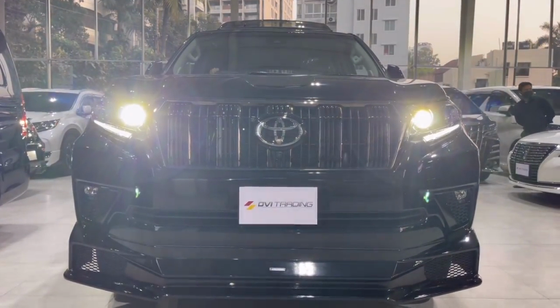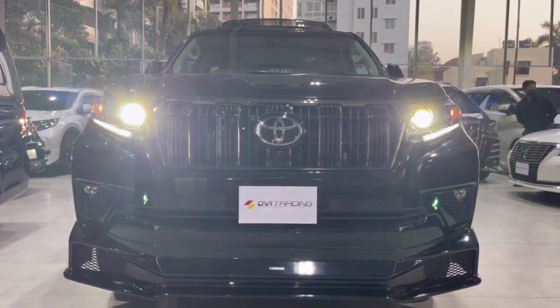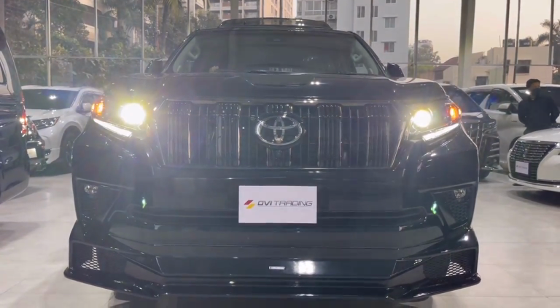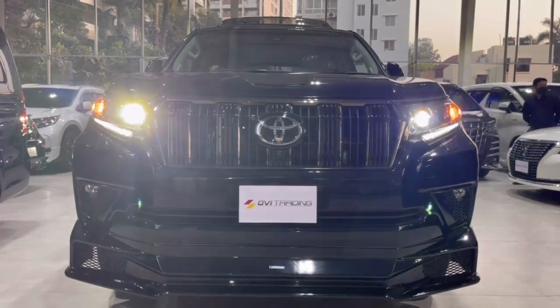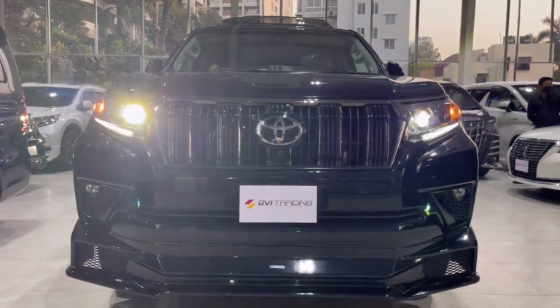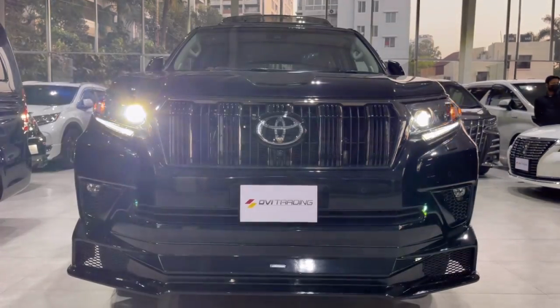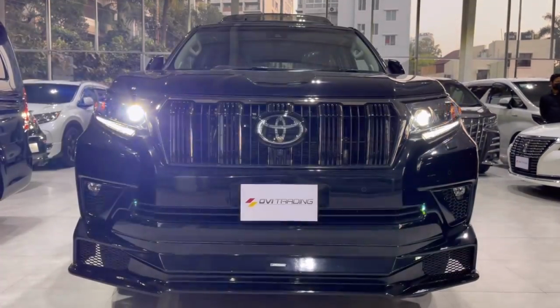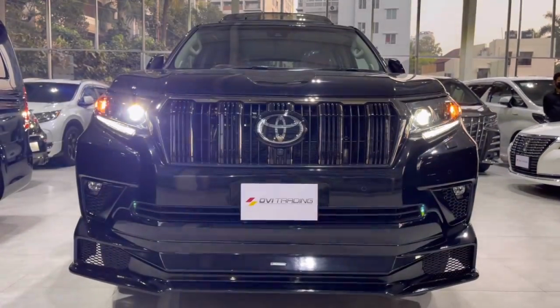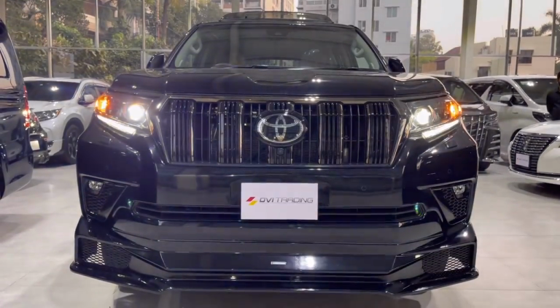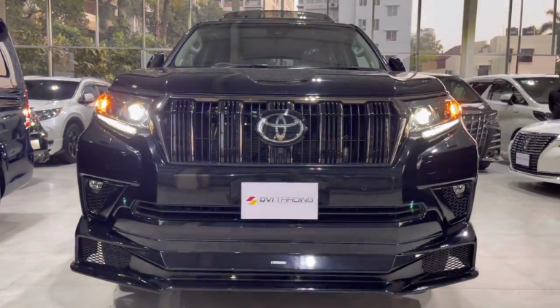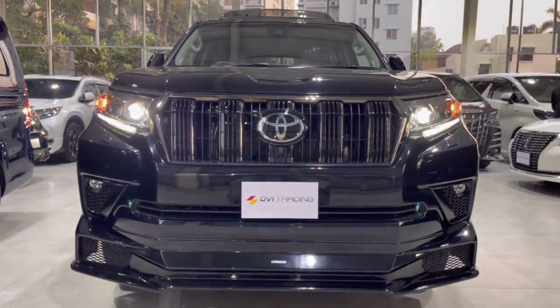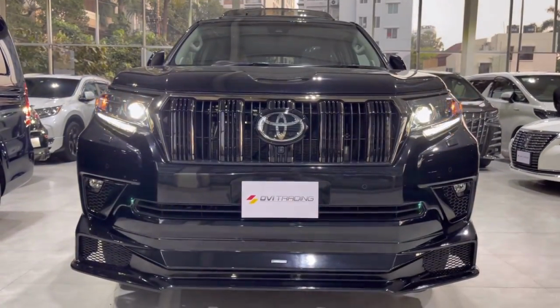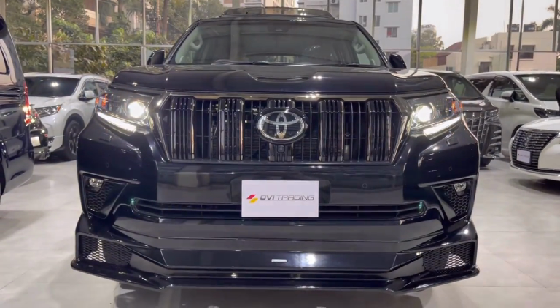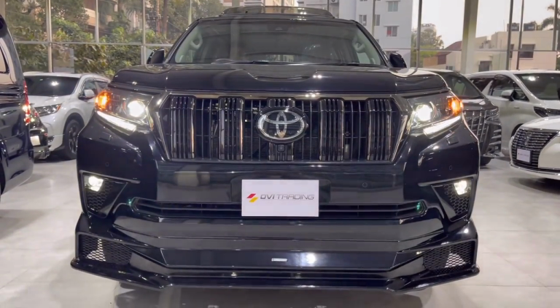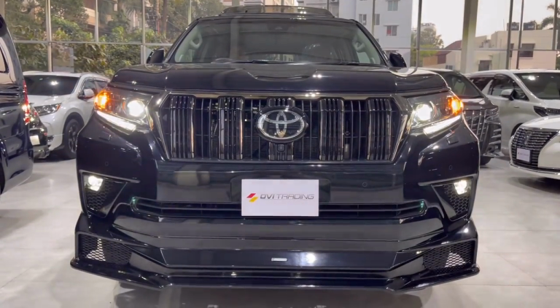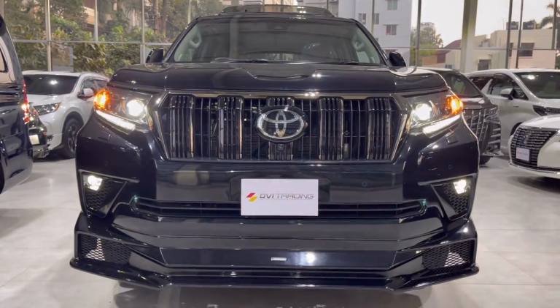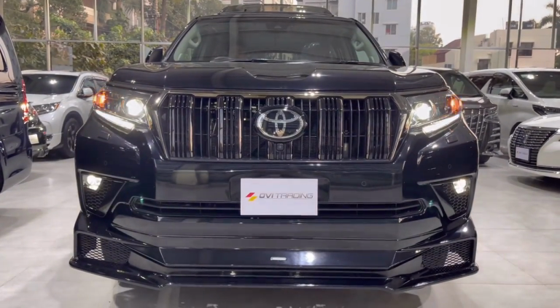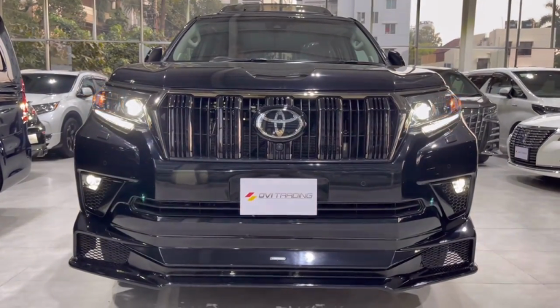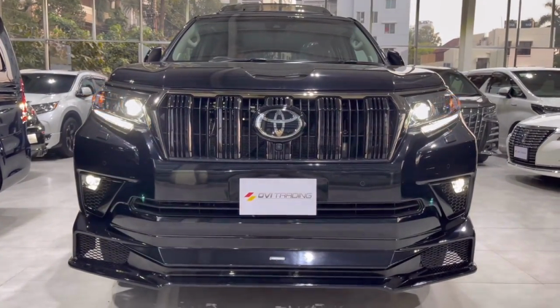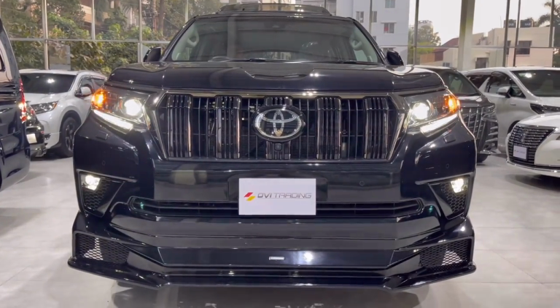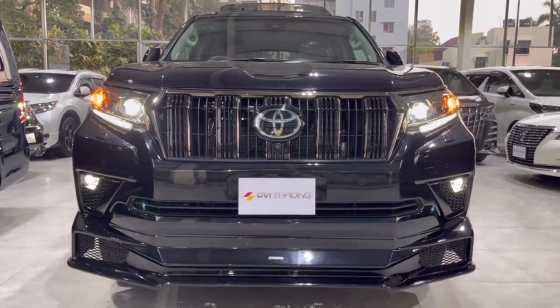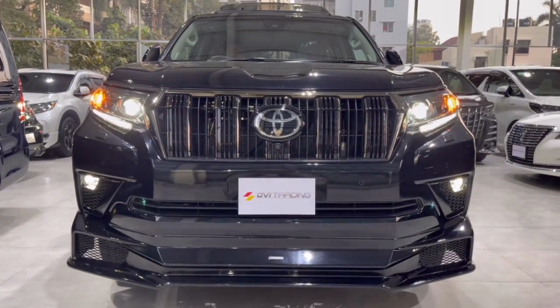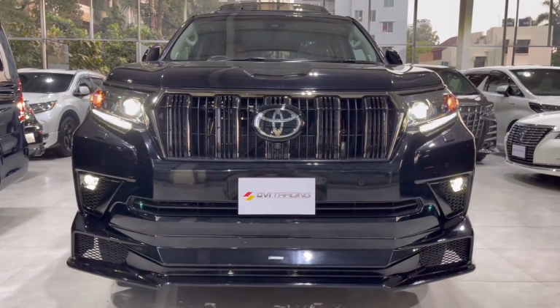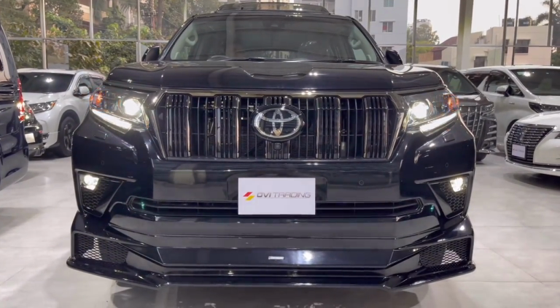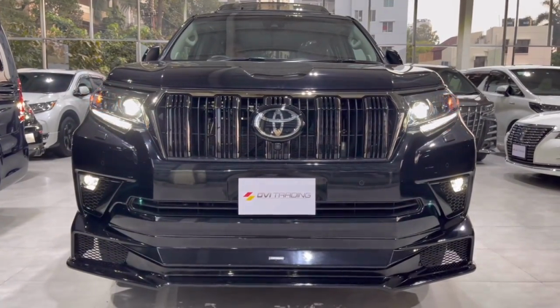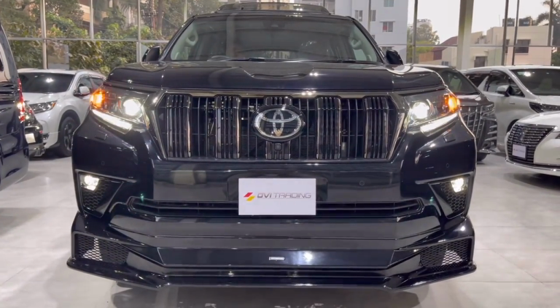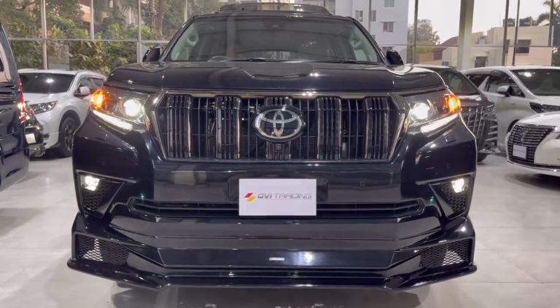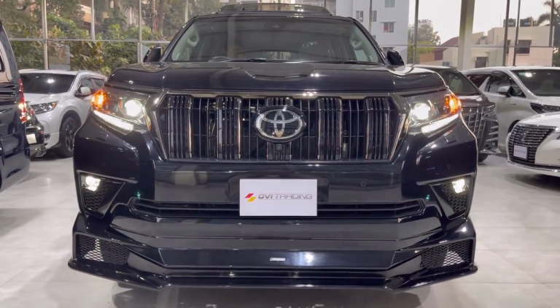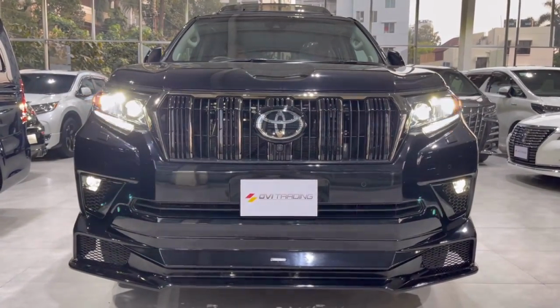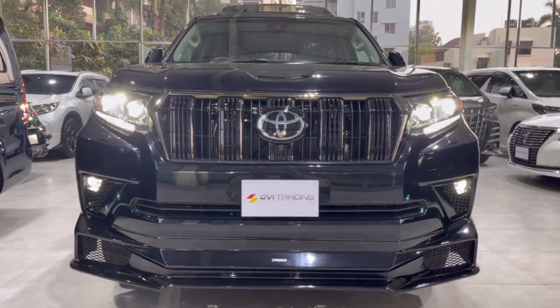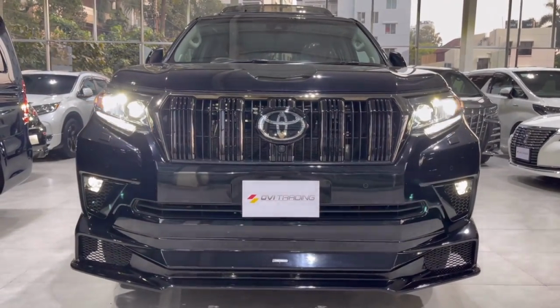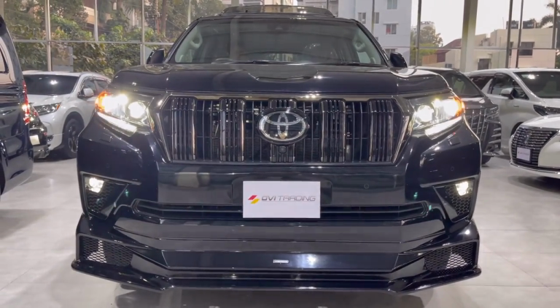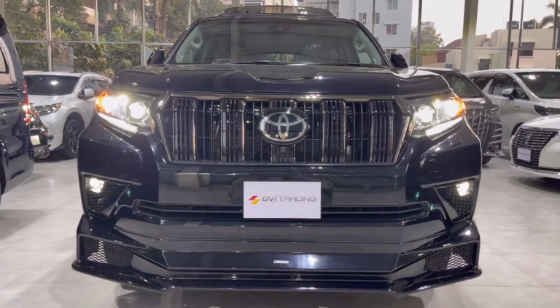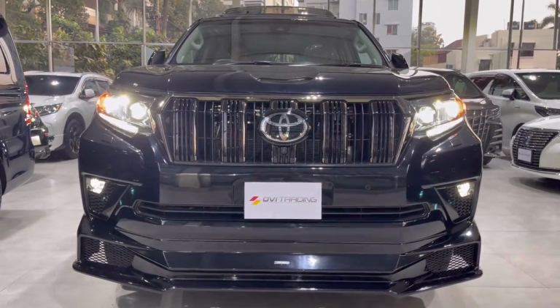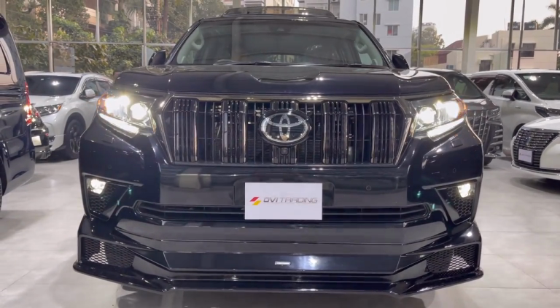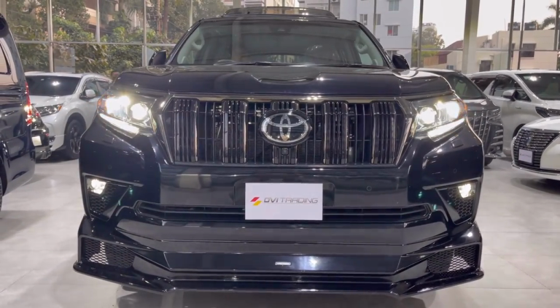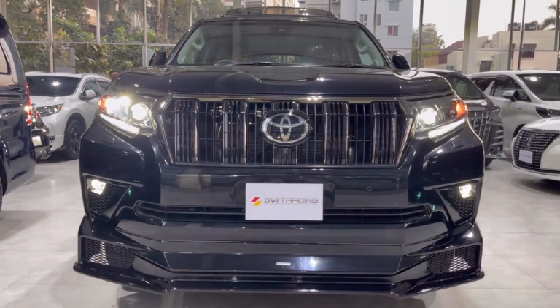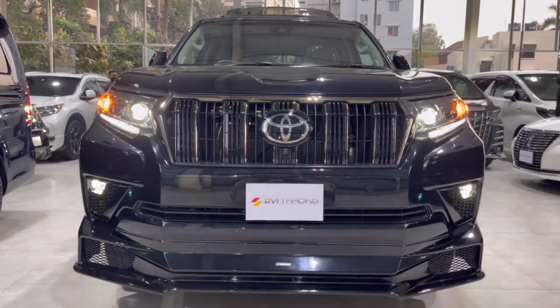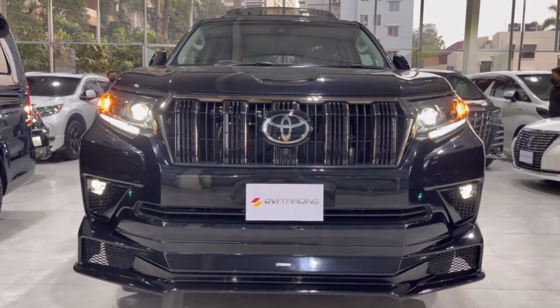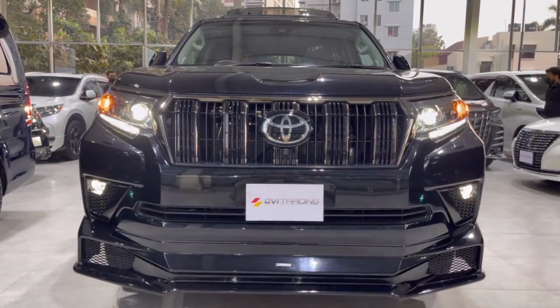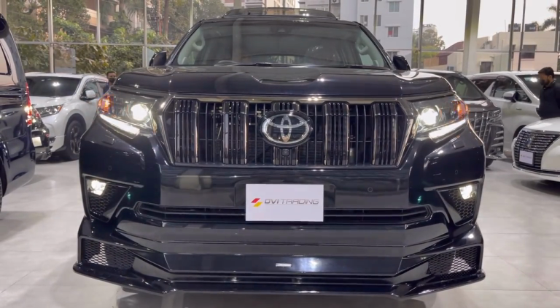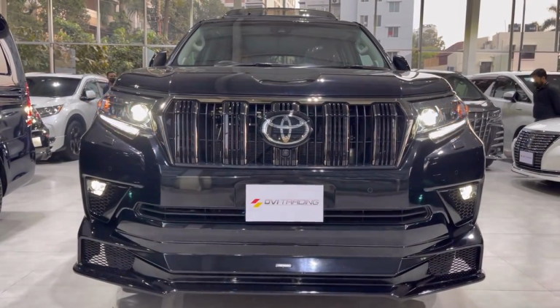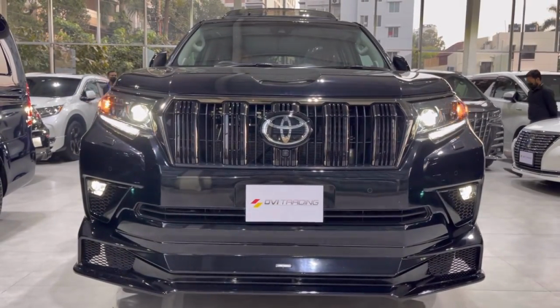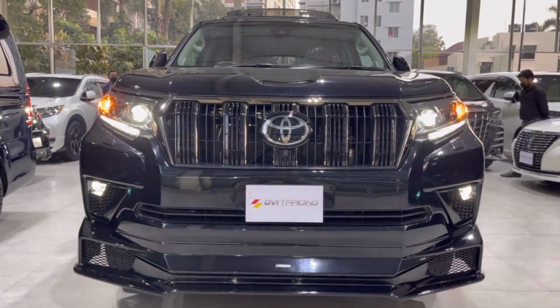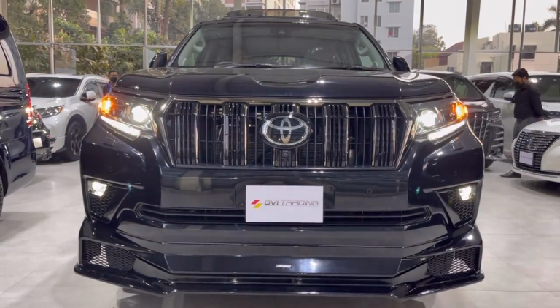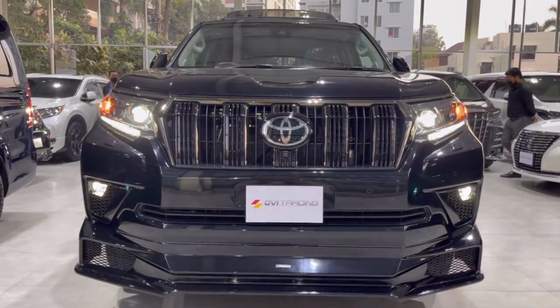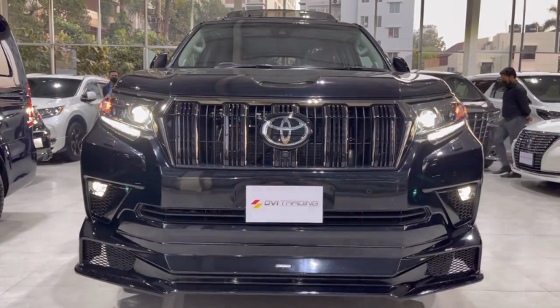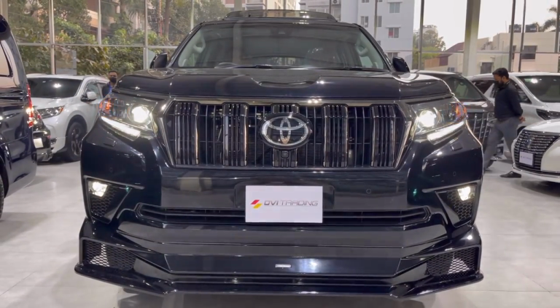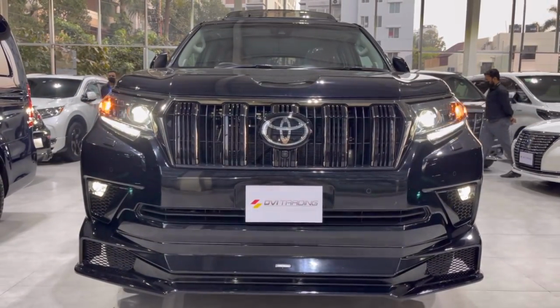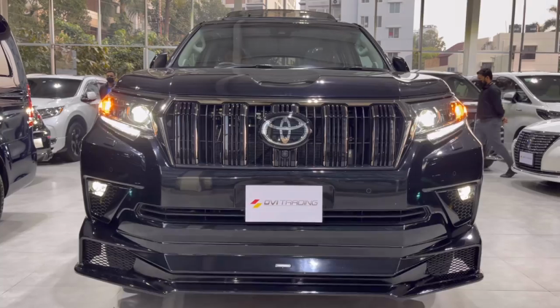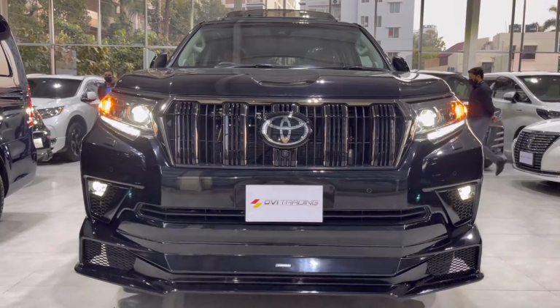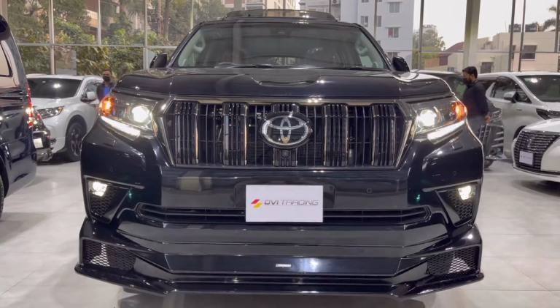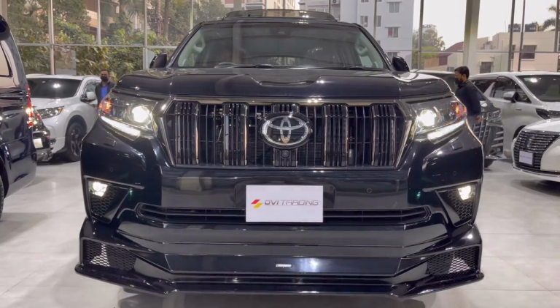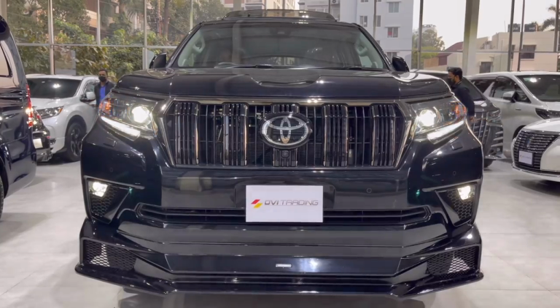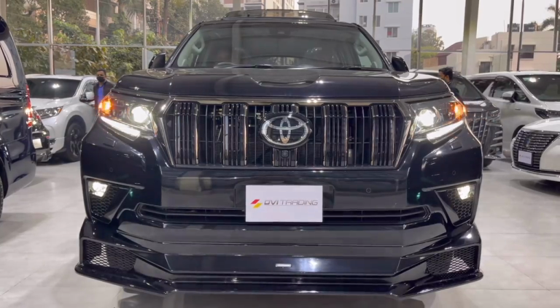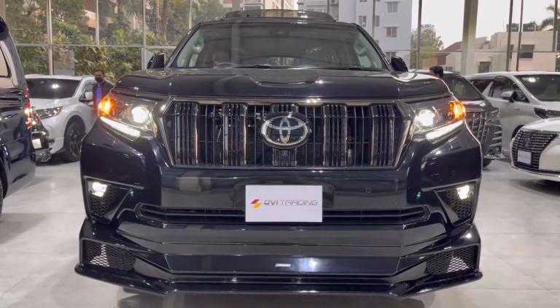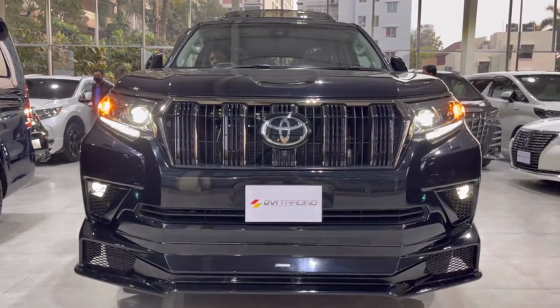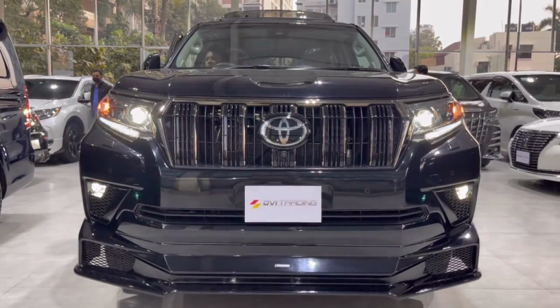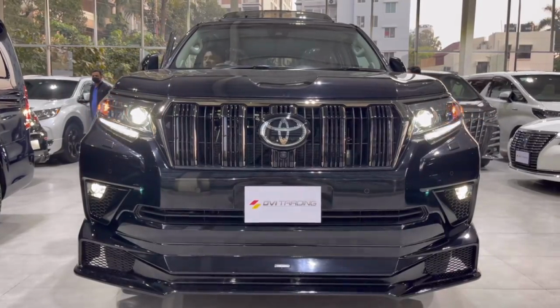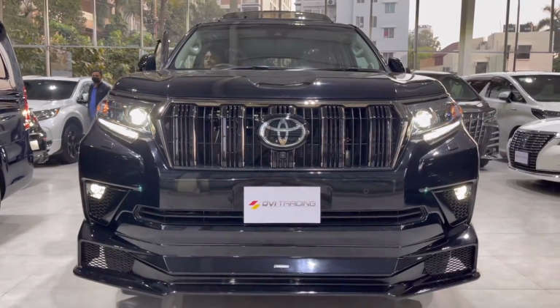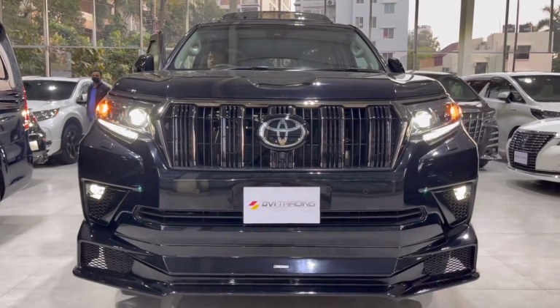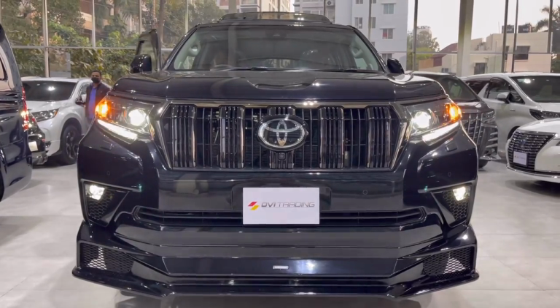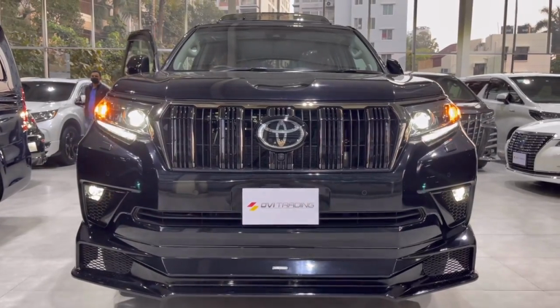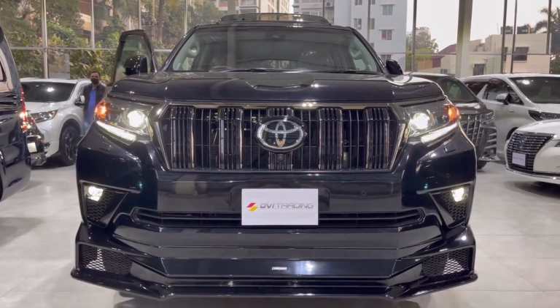Demonstrating the high beam, hazard, and fog lights. High beam on and off. So now let's come outside.